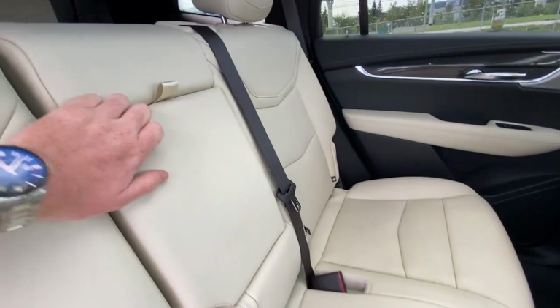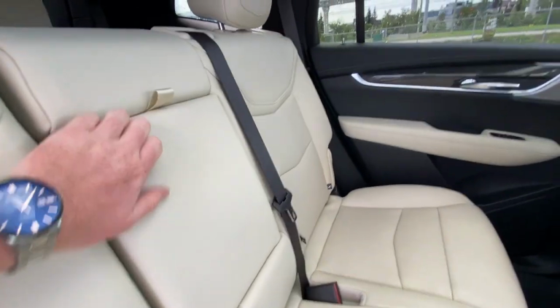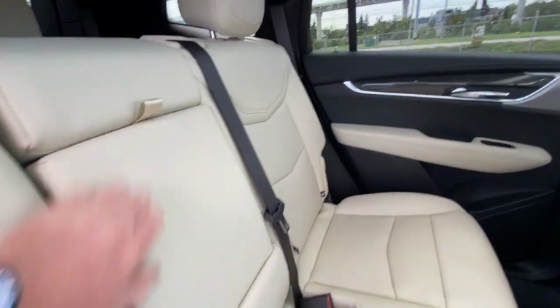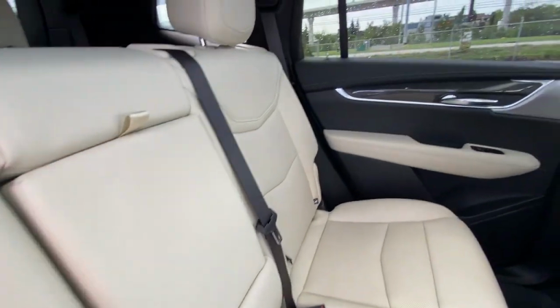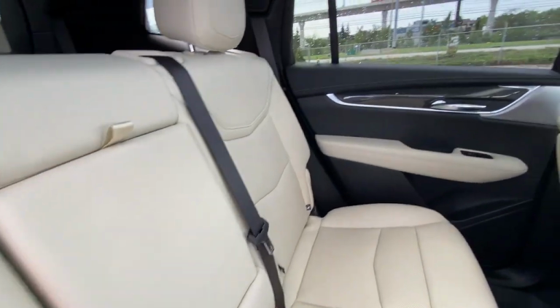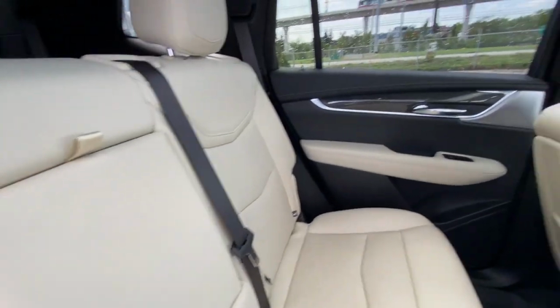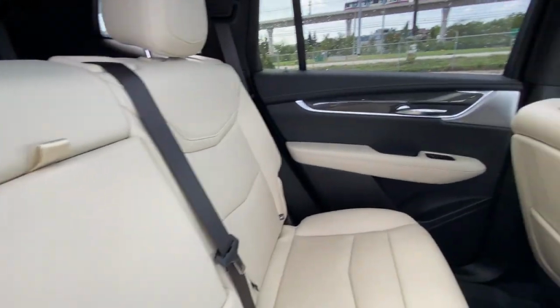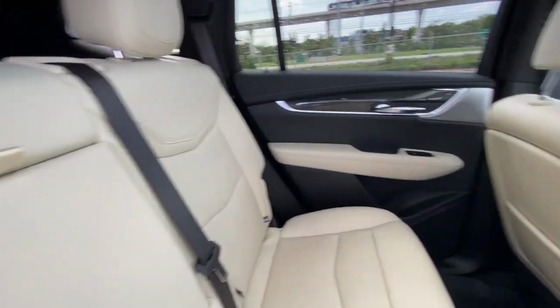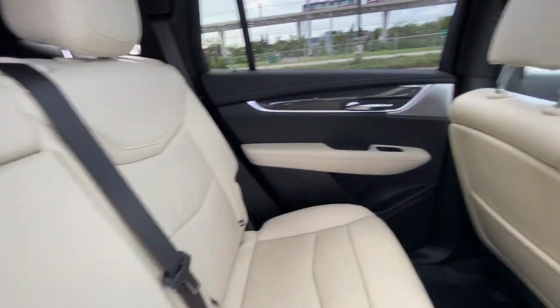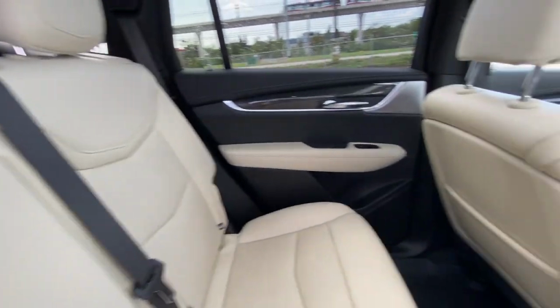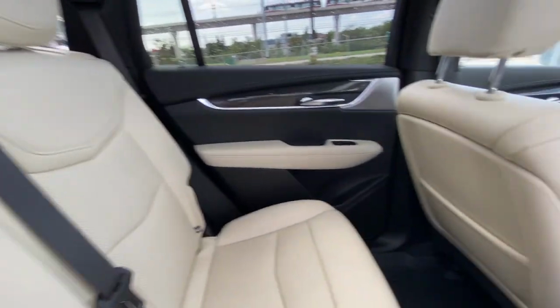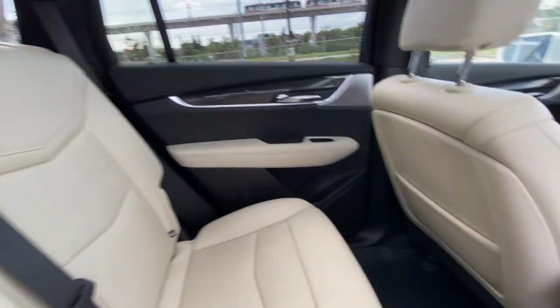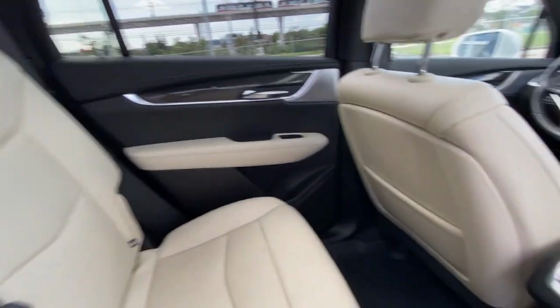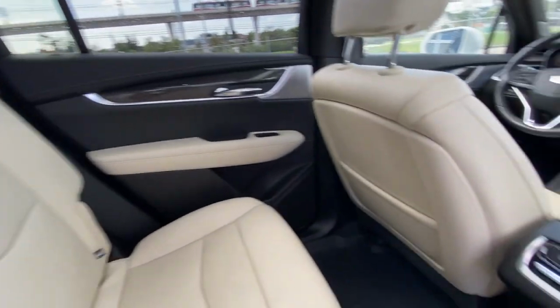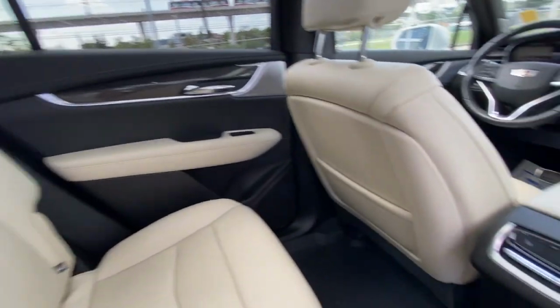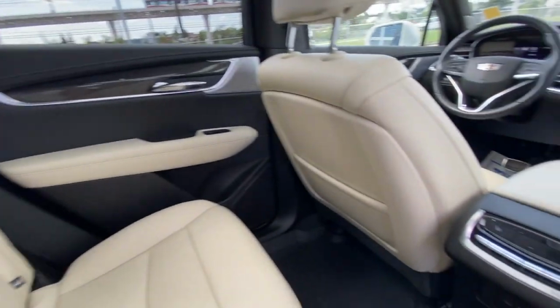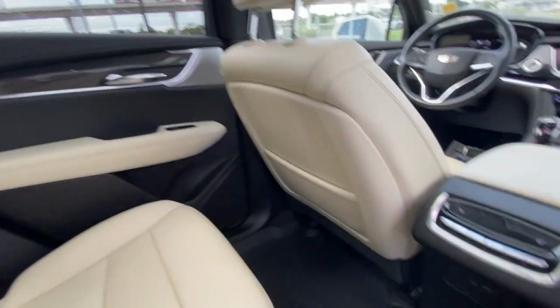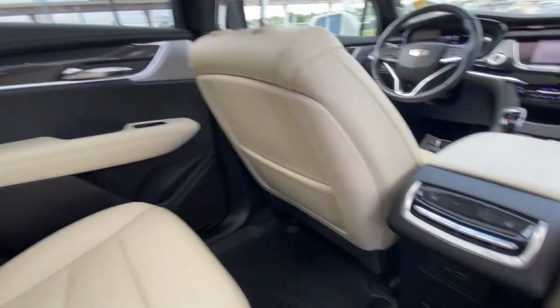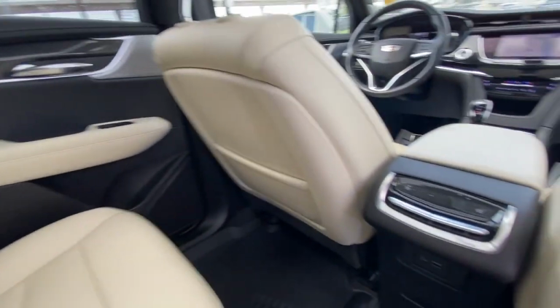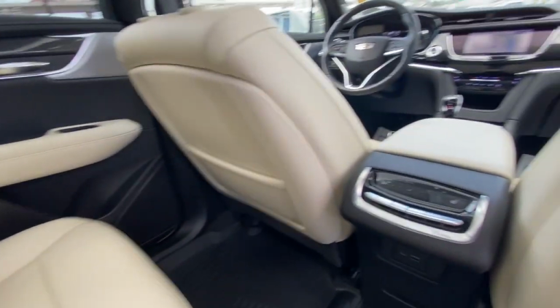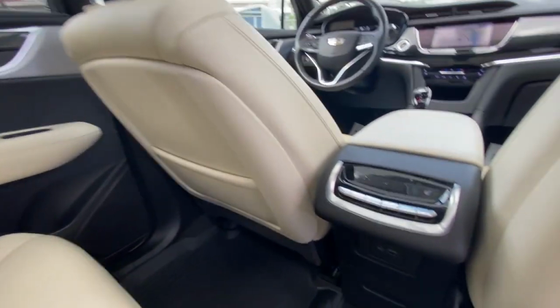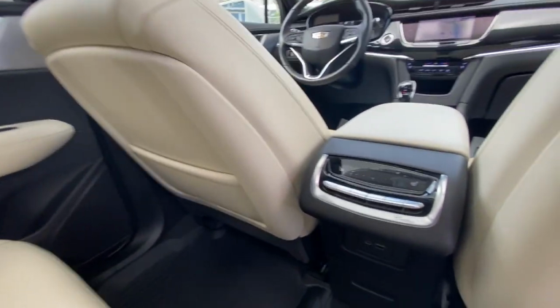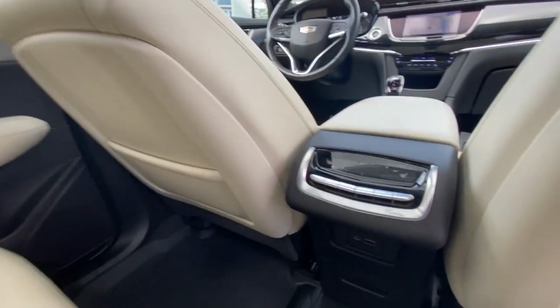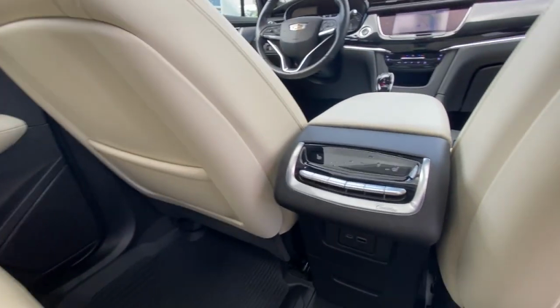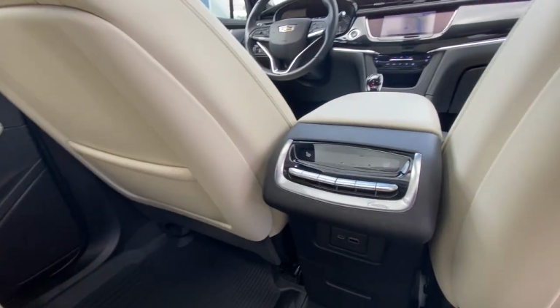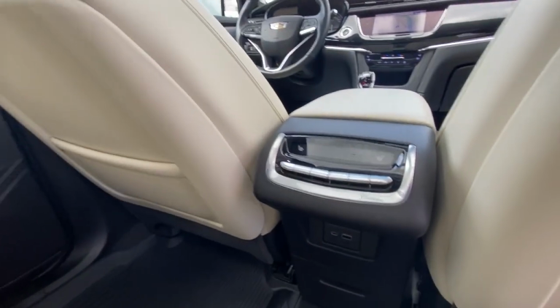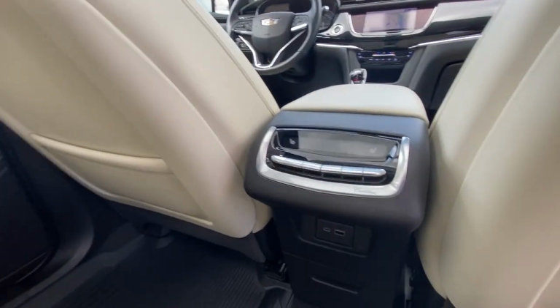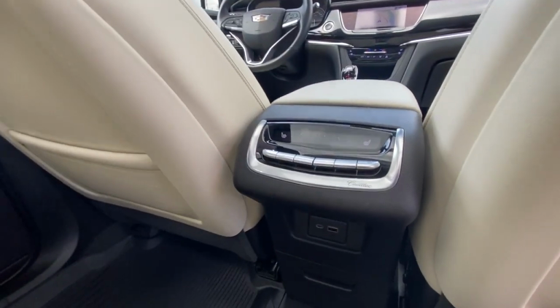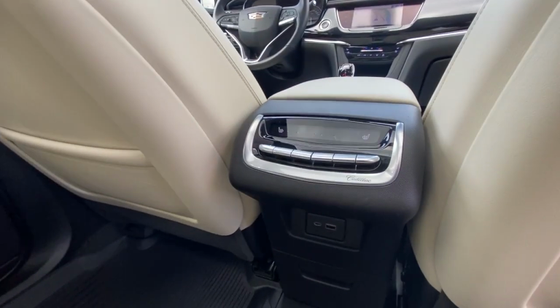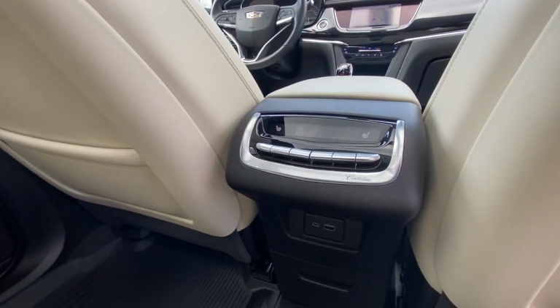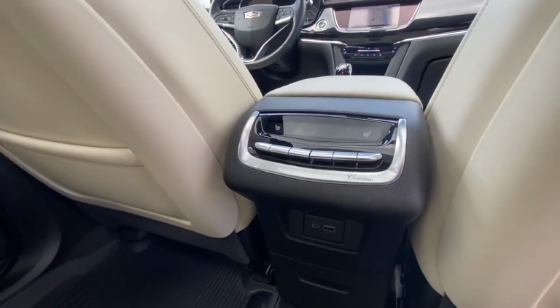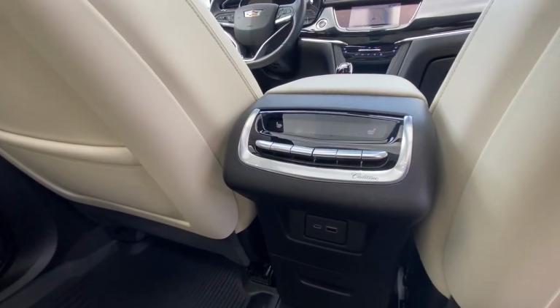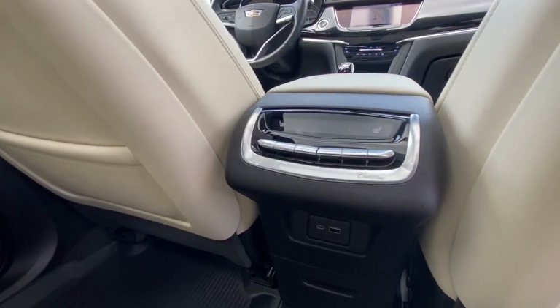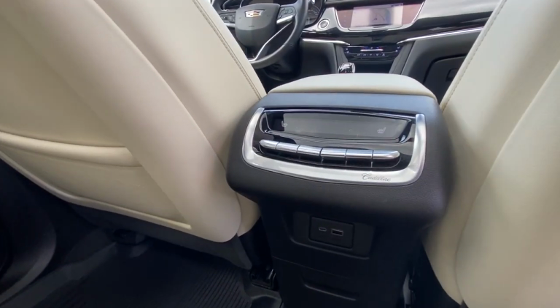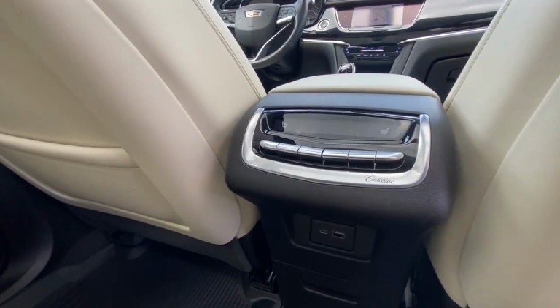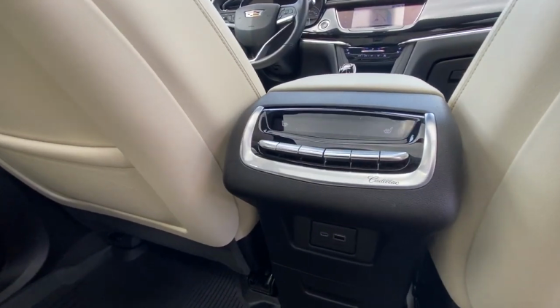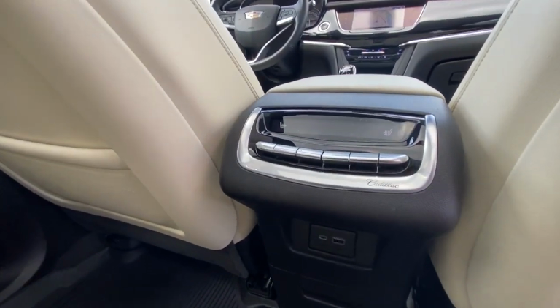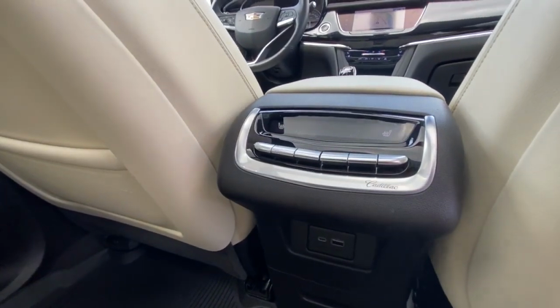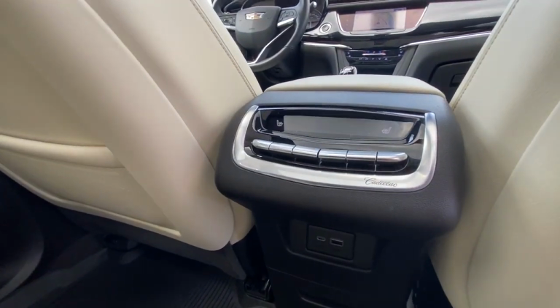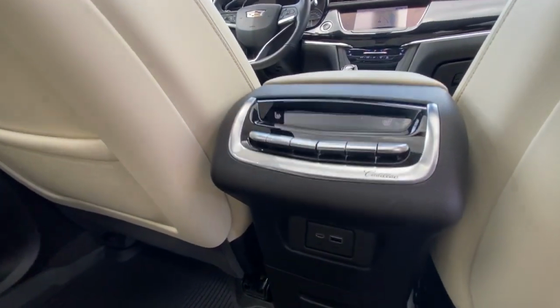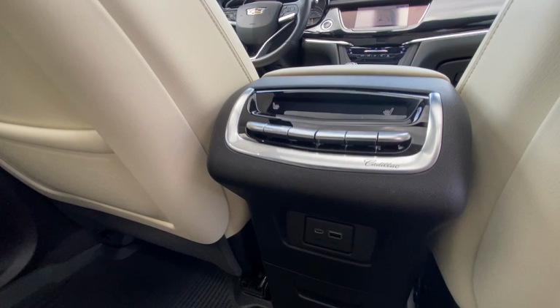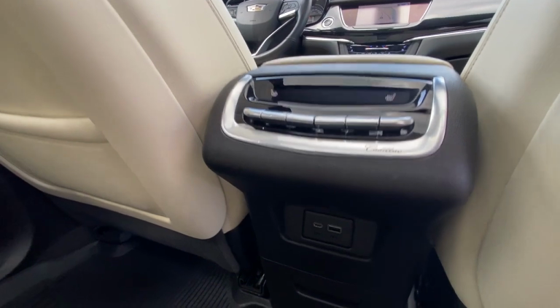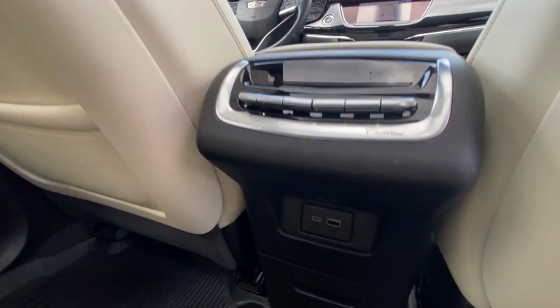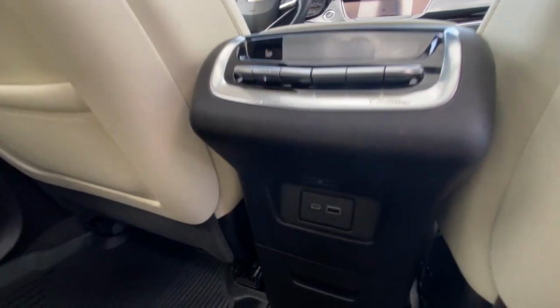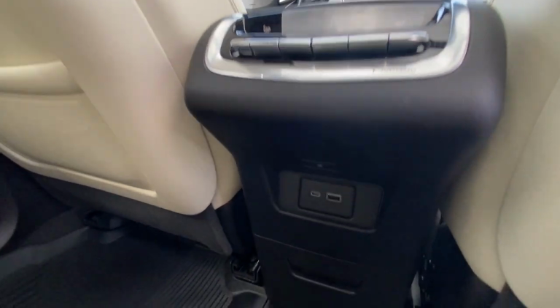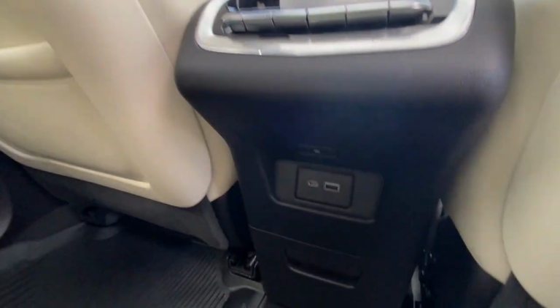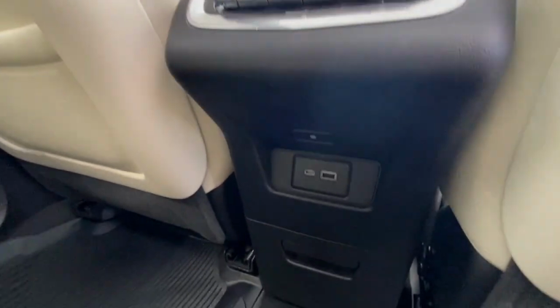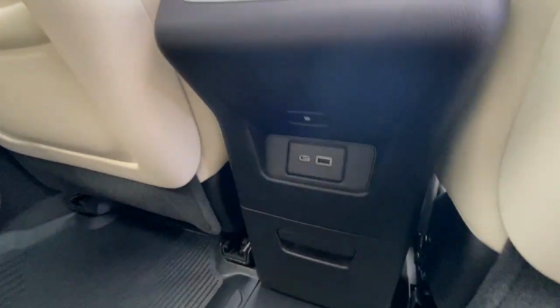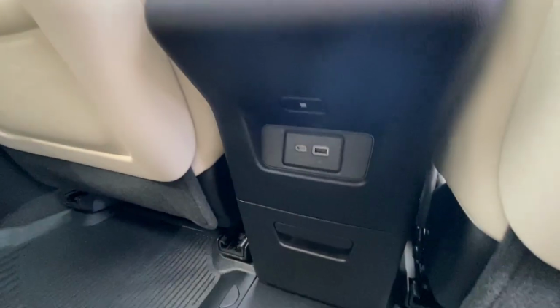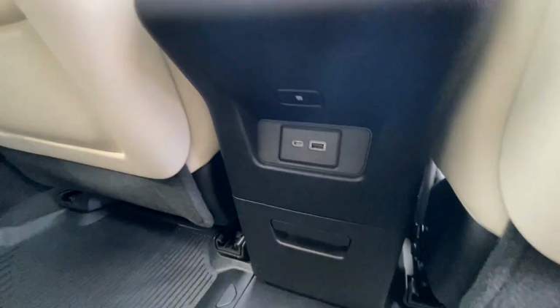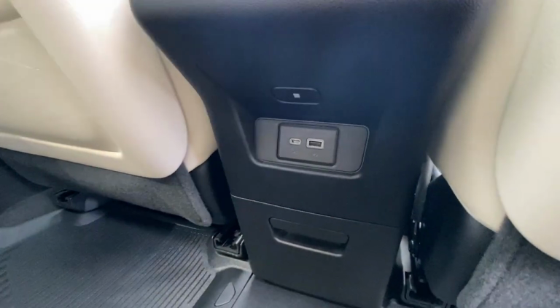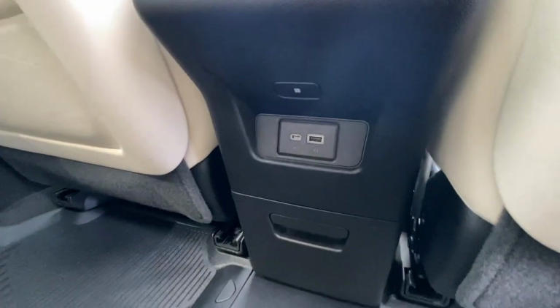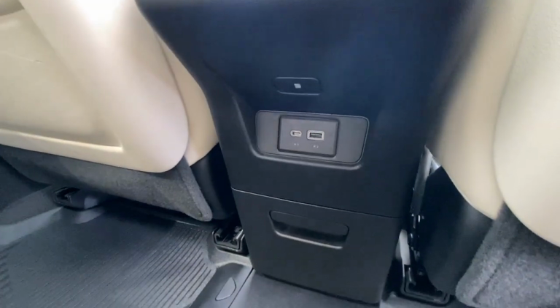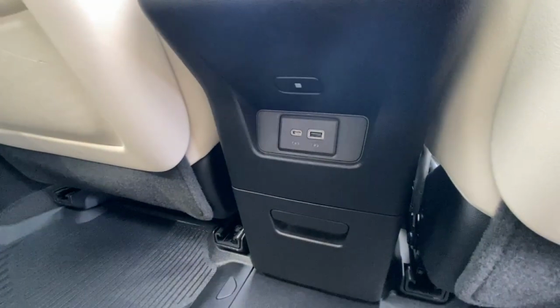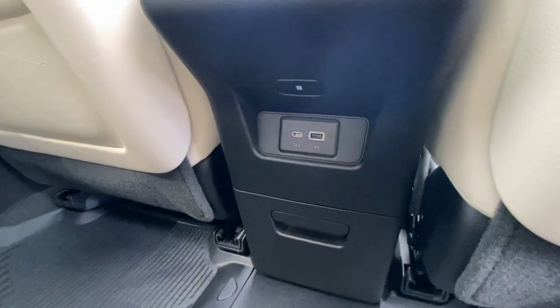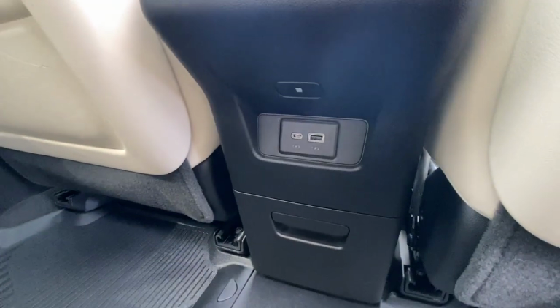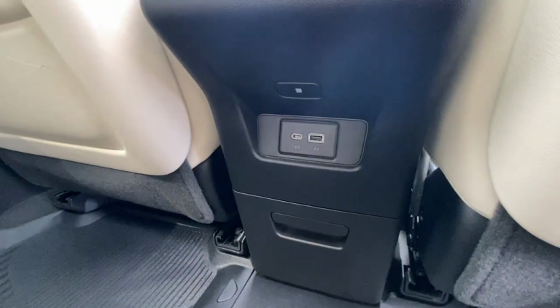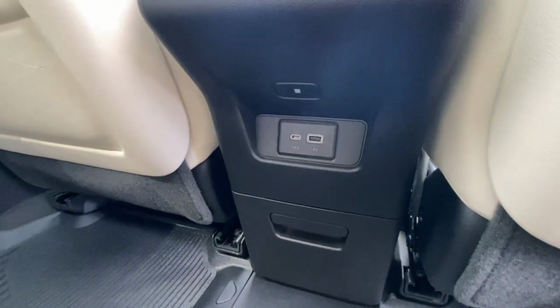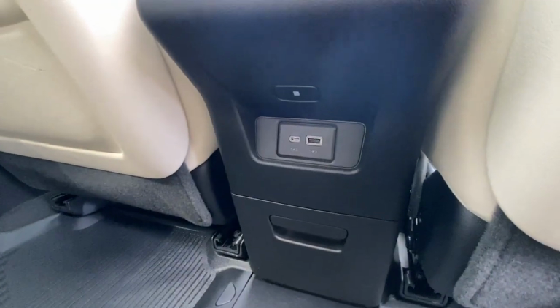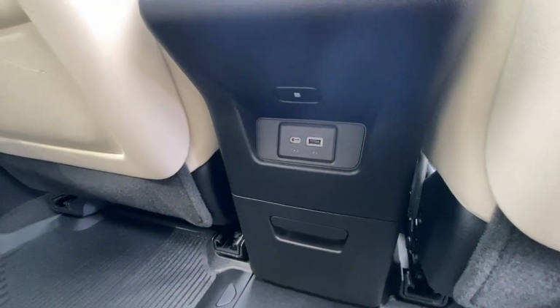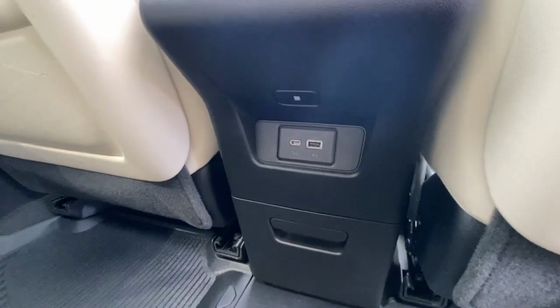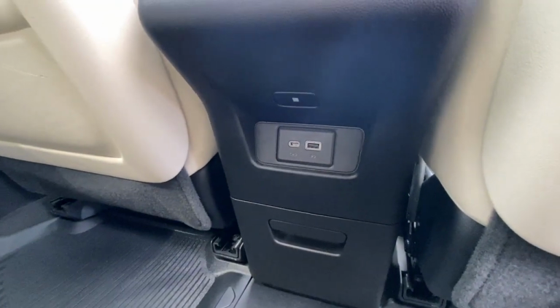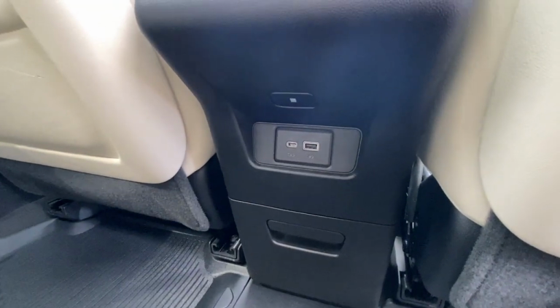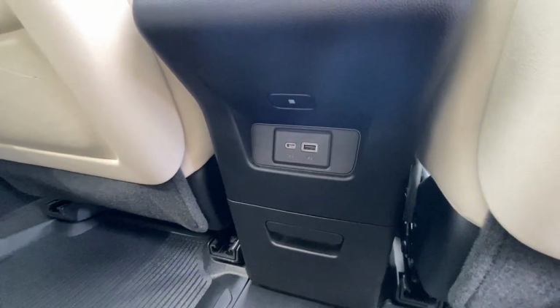Bose audio continues throughout the SUV, and here in the center console we have the third zone of your tri-zone climate control, as well as two more USB charging ports.